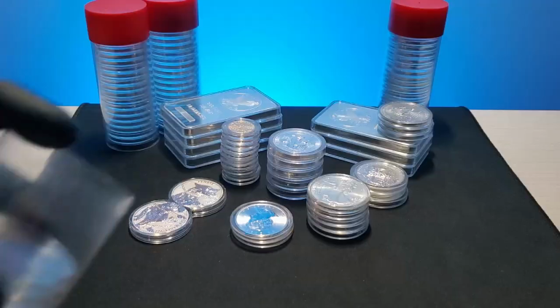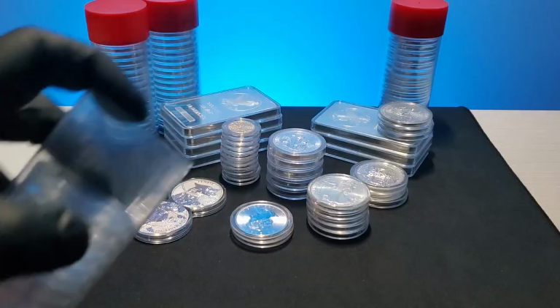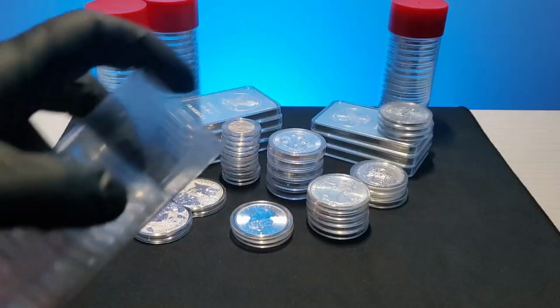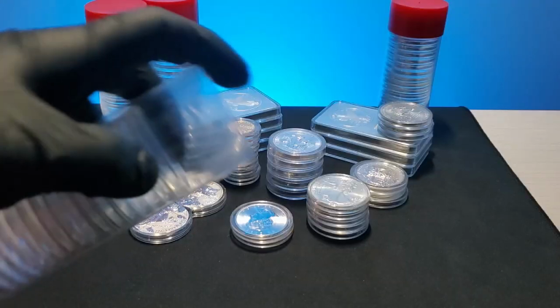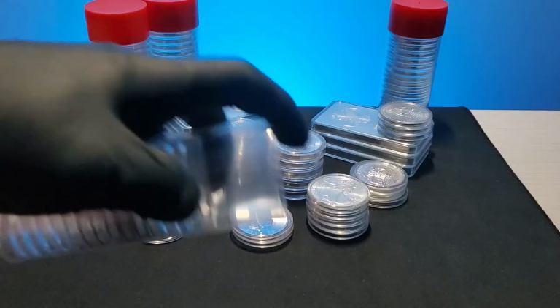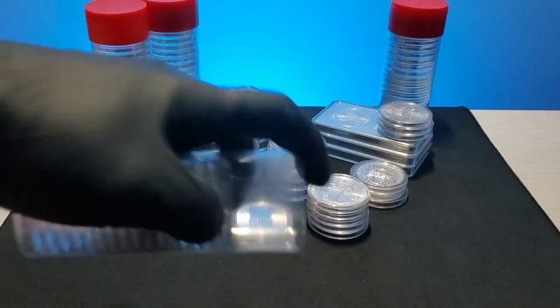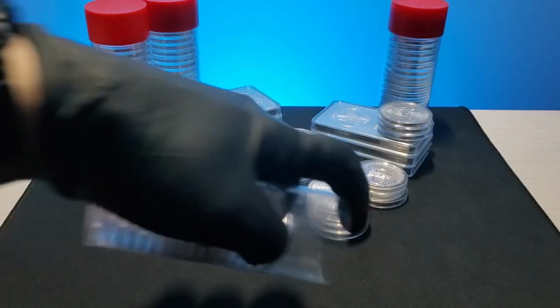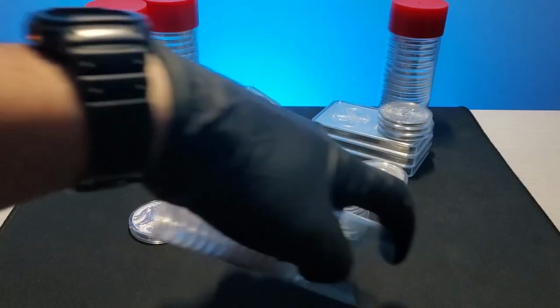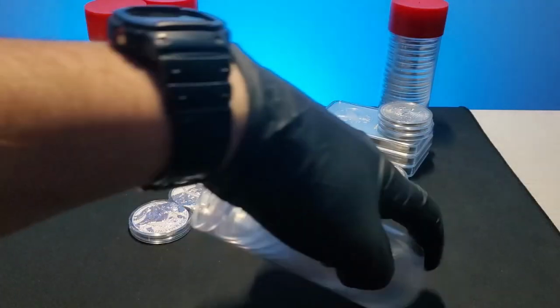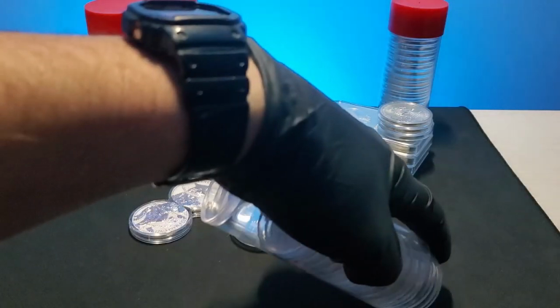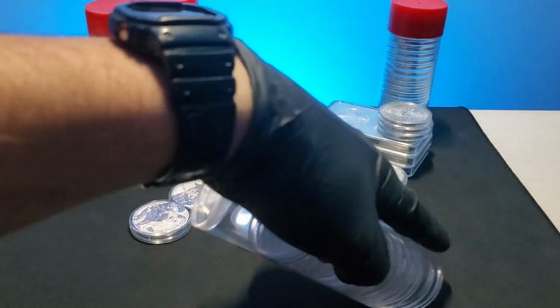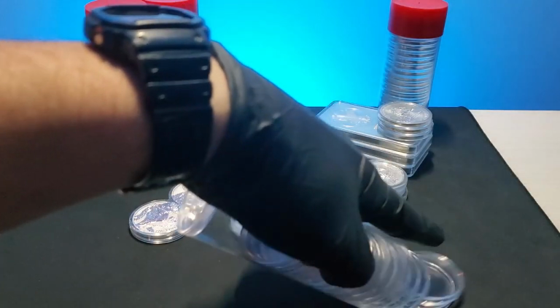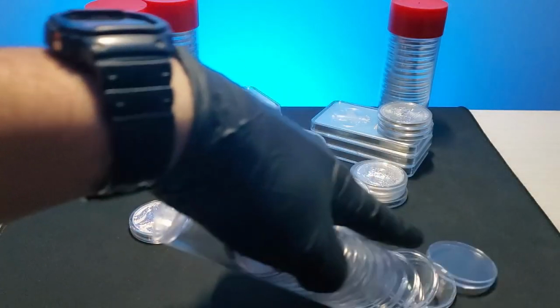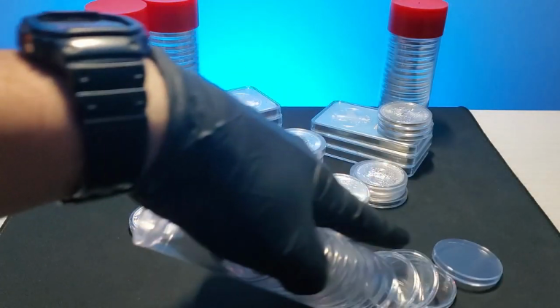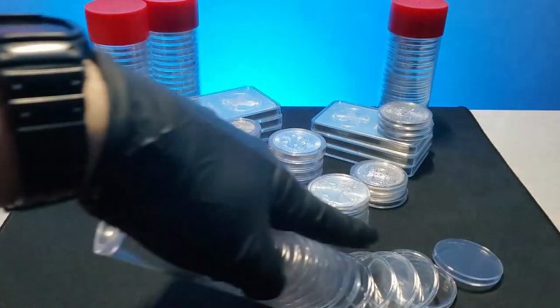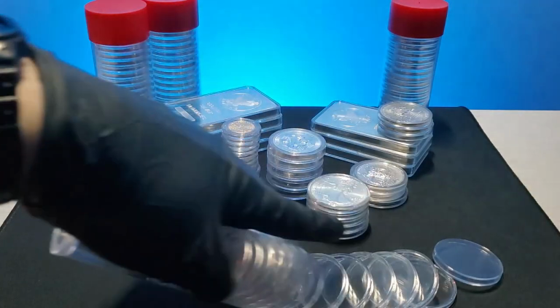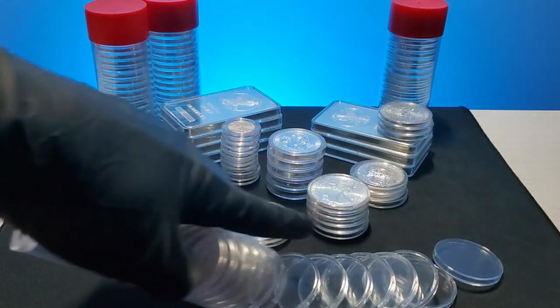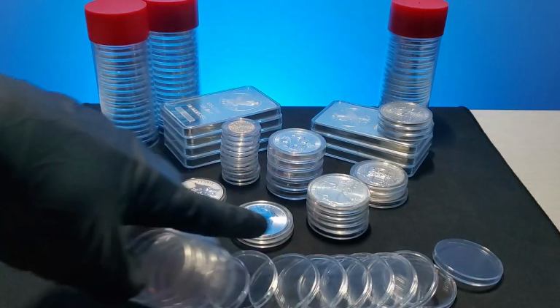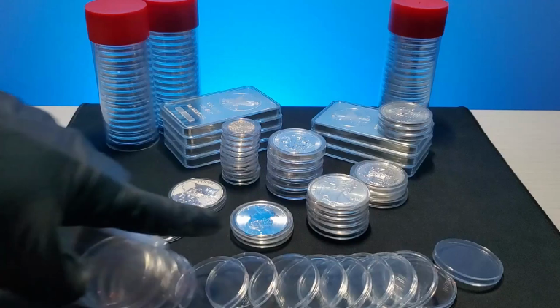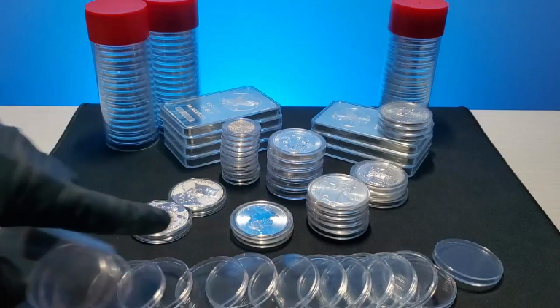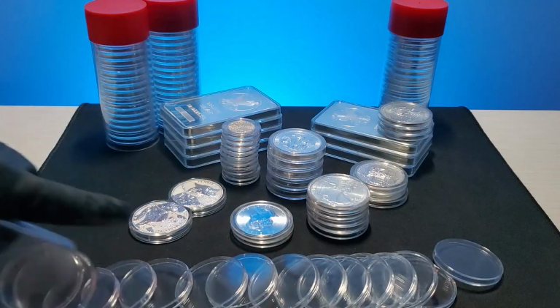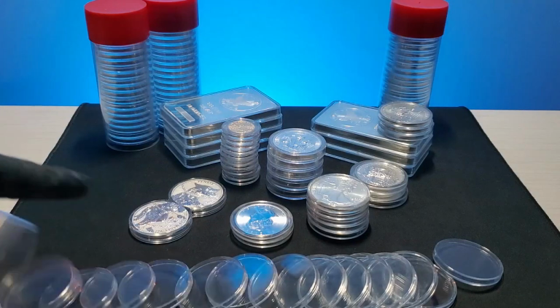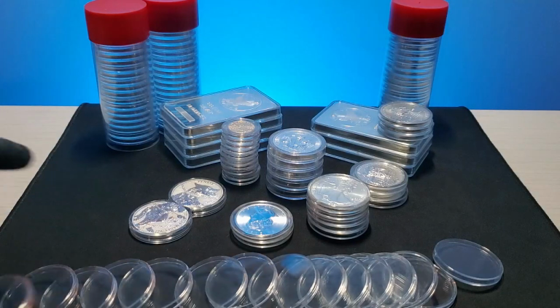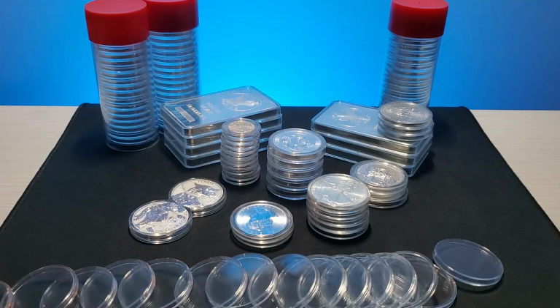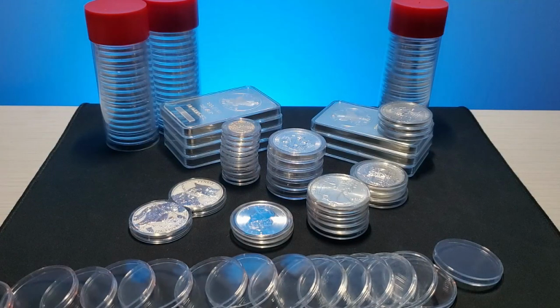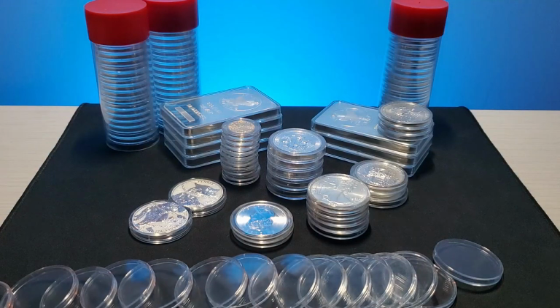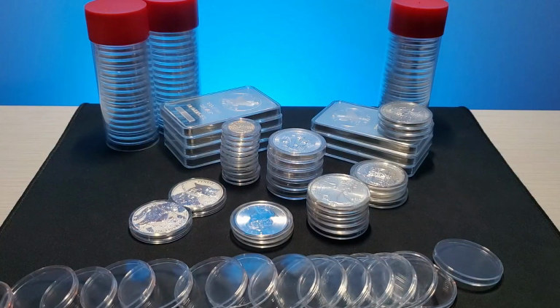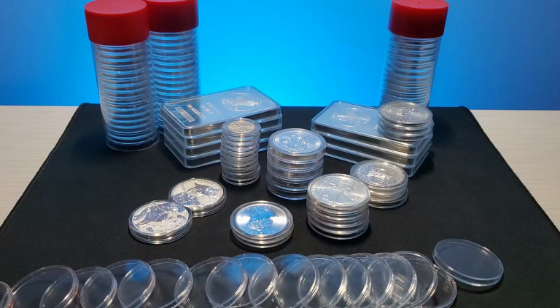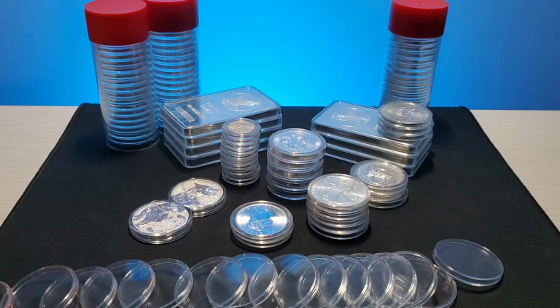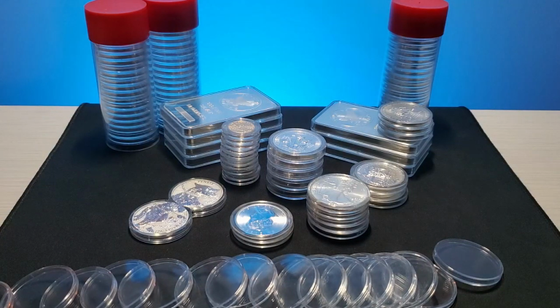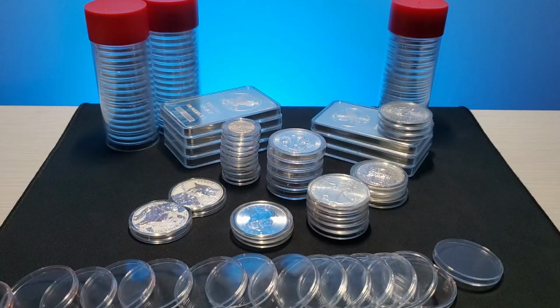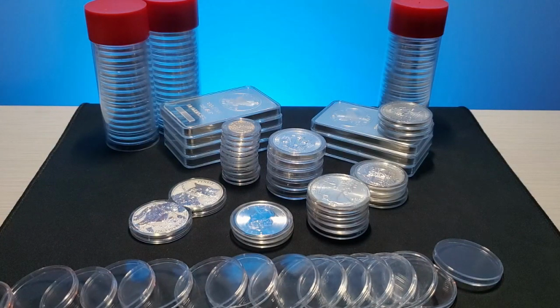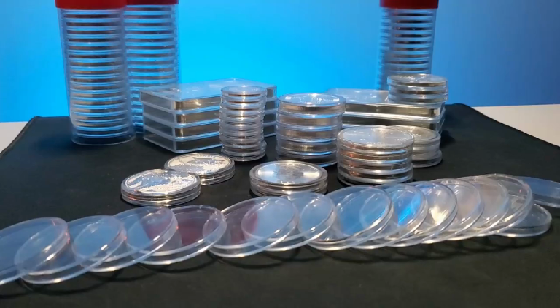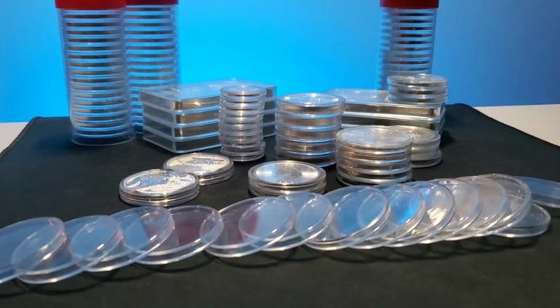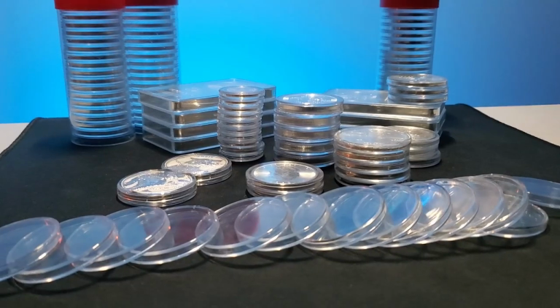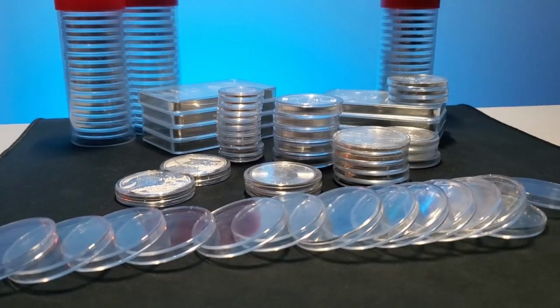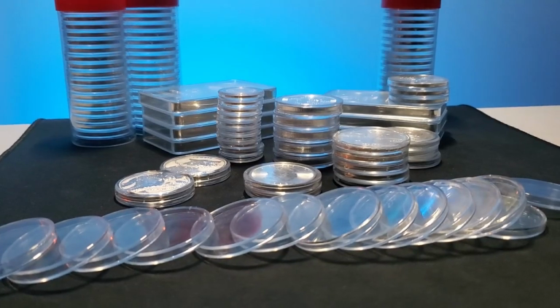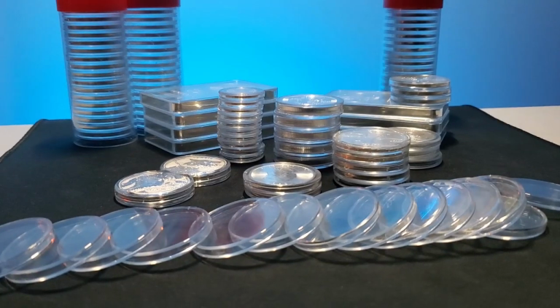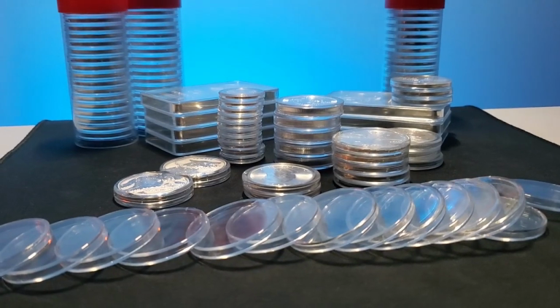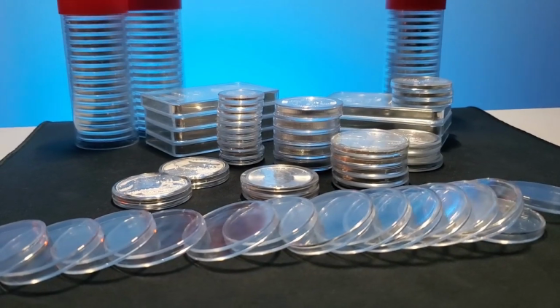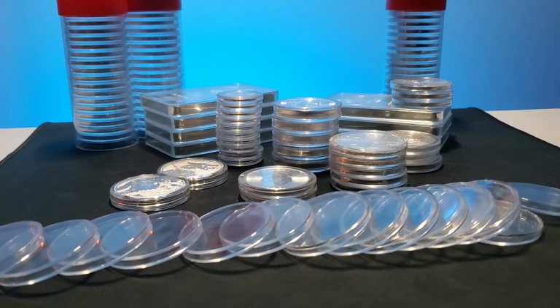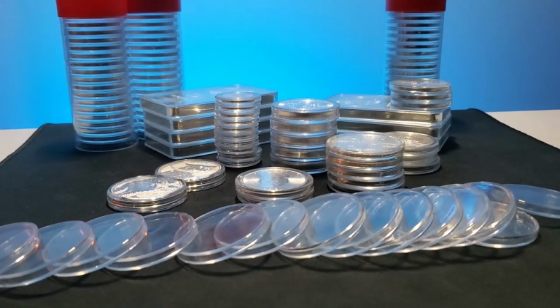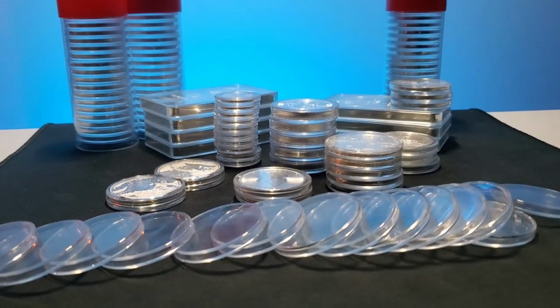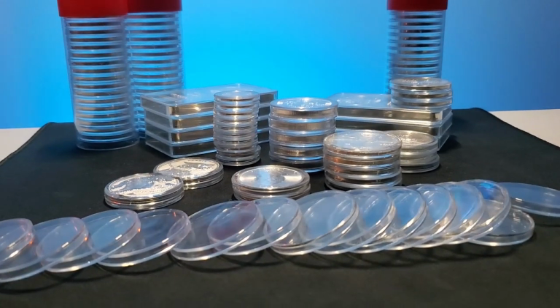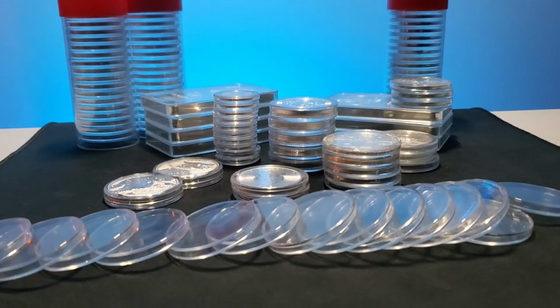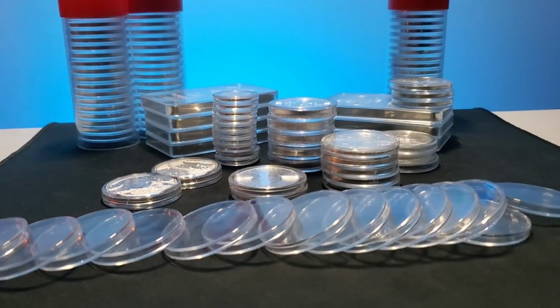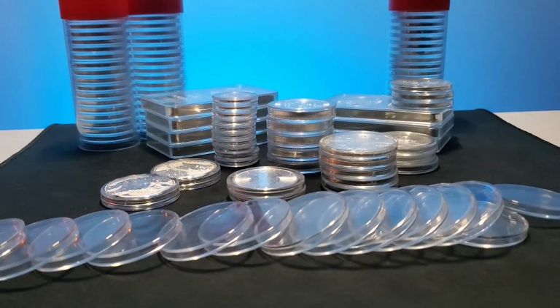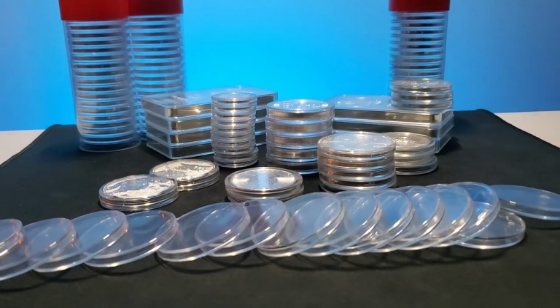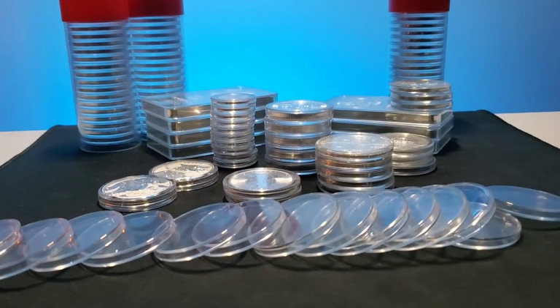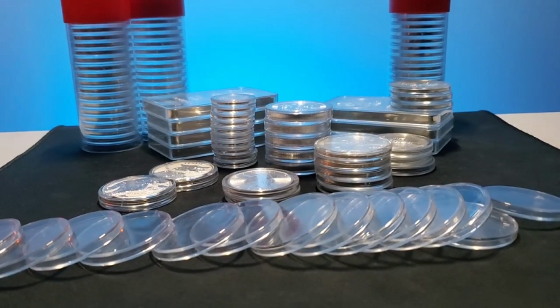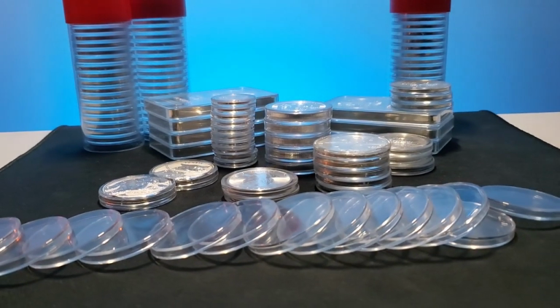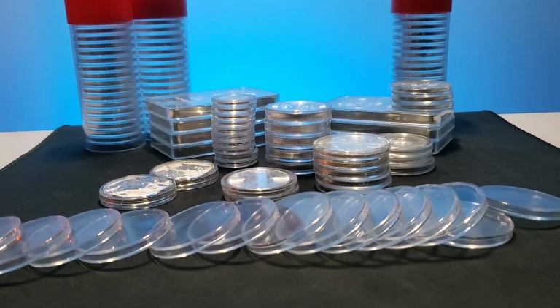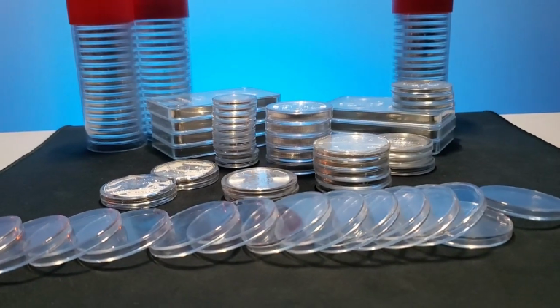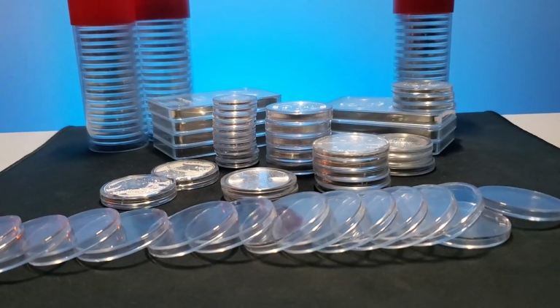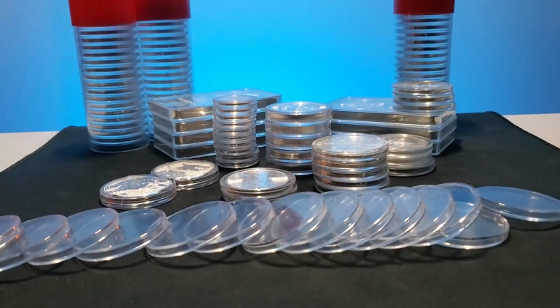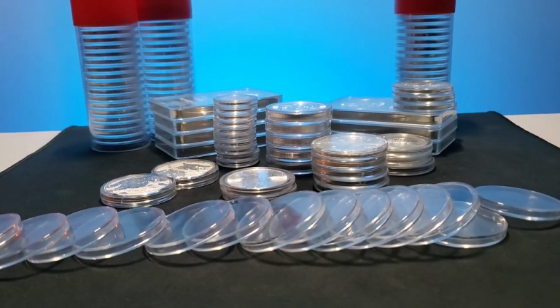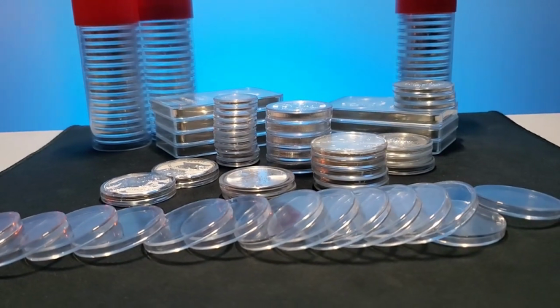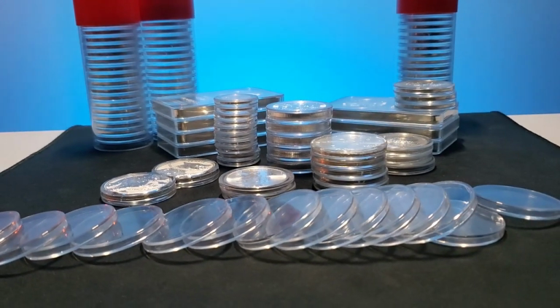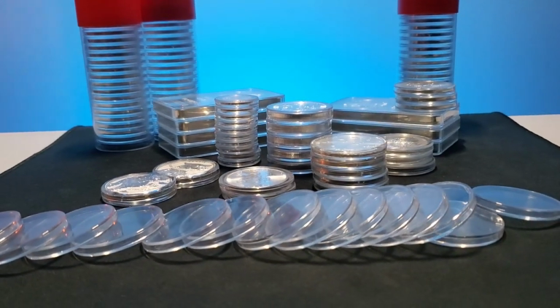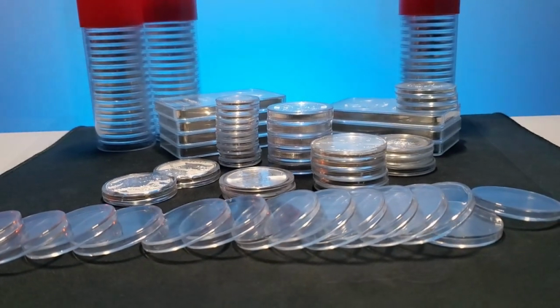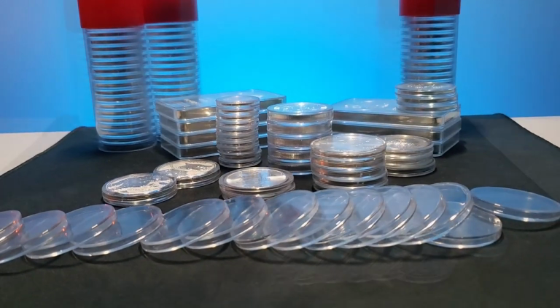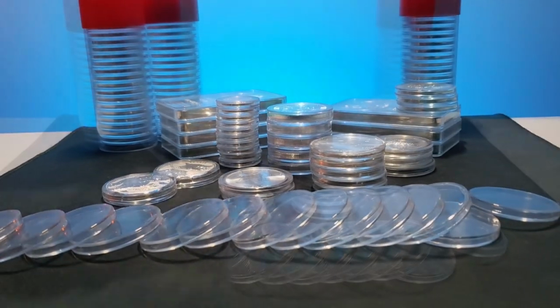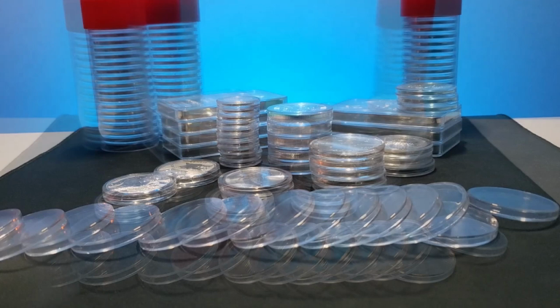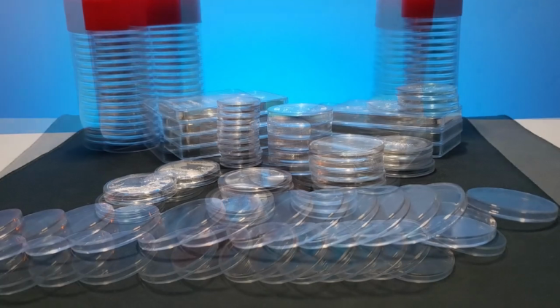Capsules and tubes are inexpensive, but they're not free. So it's up to you to weigh the benefit of encapsulating your metals.